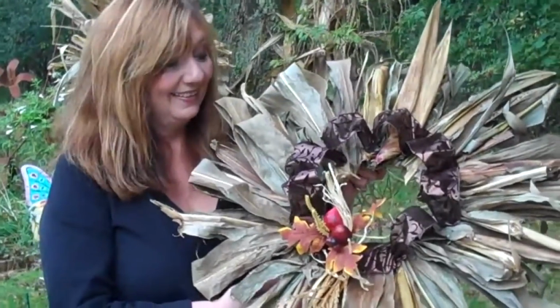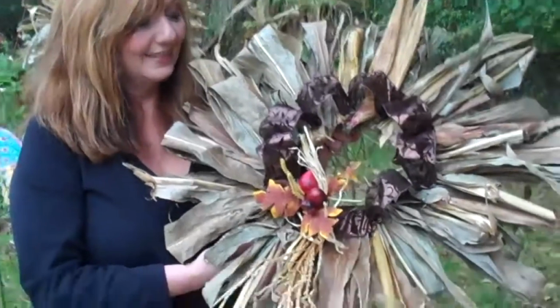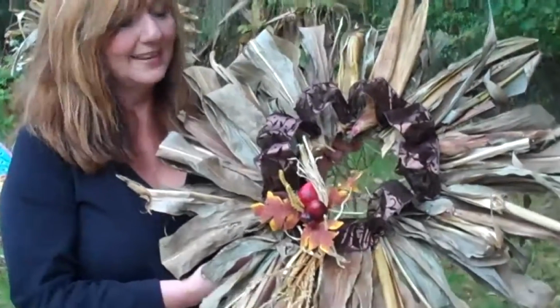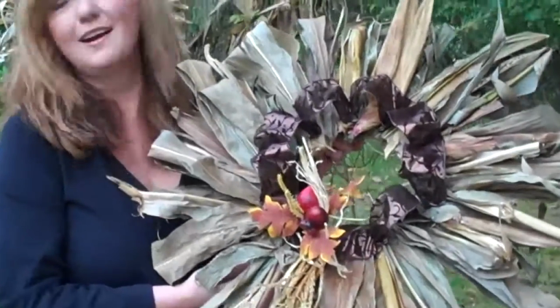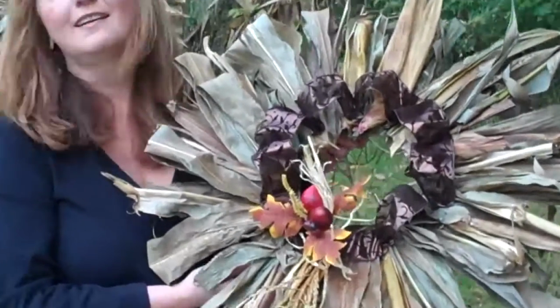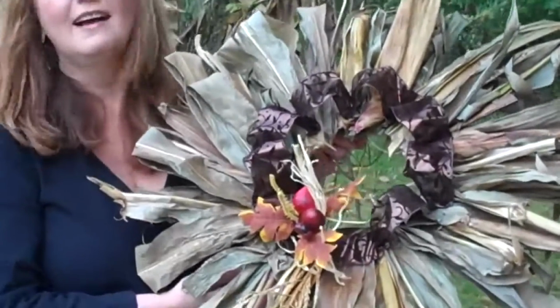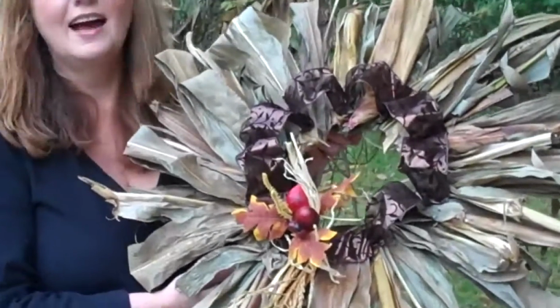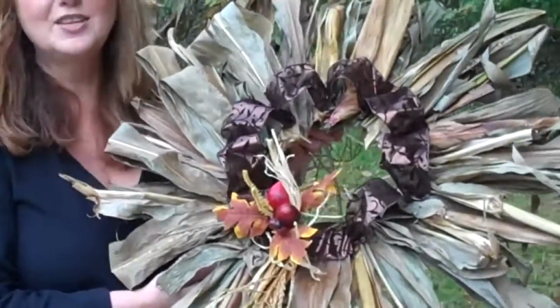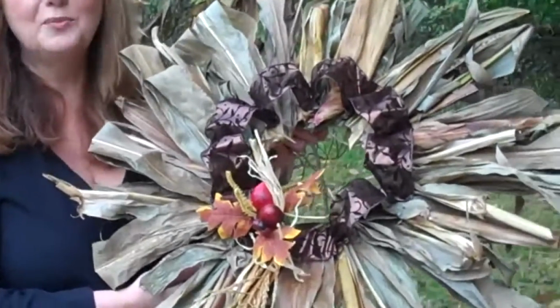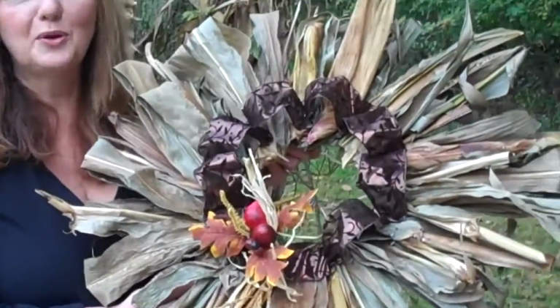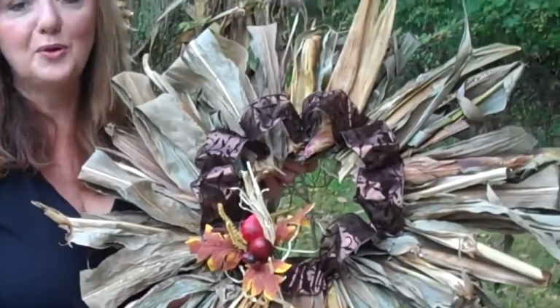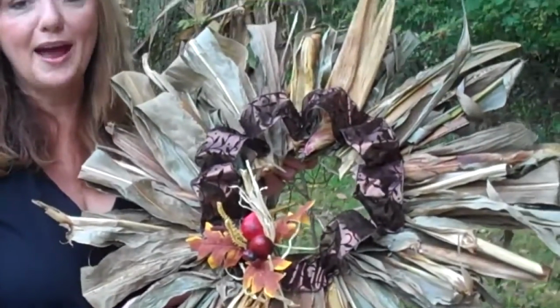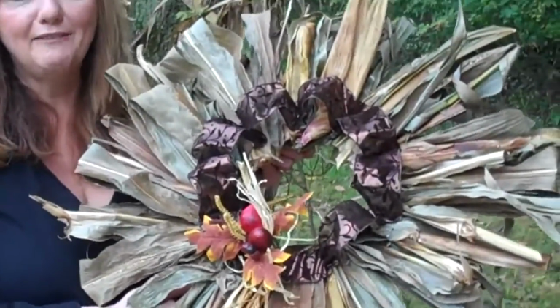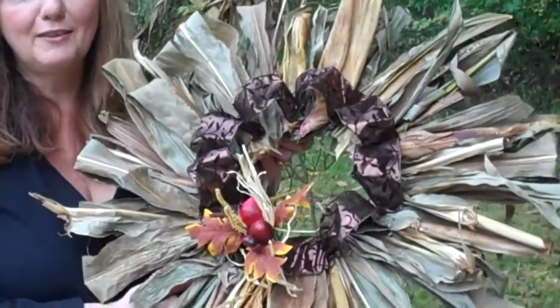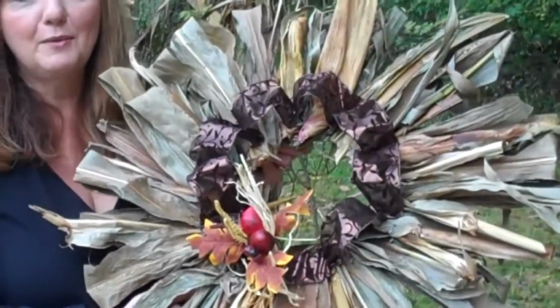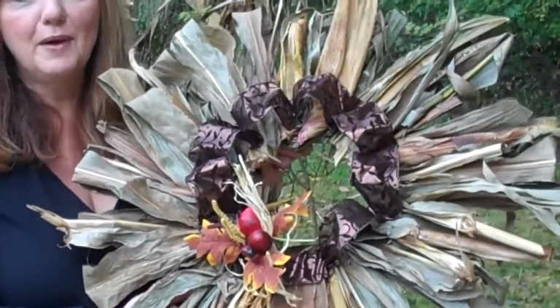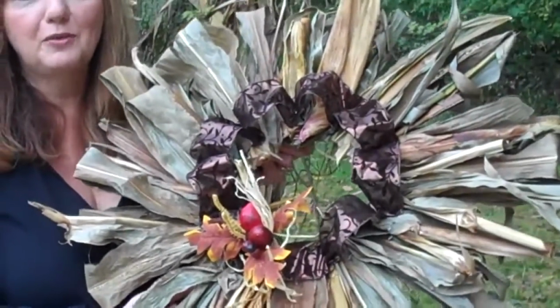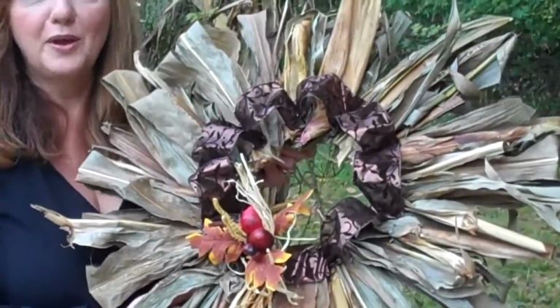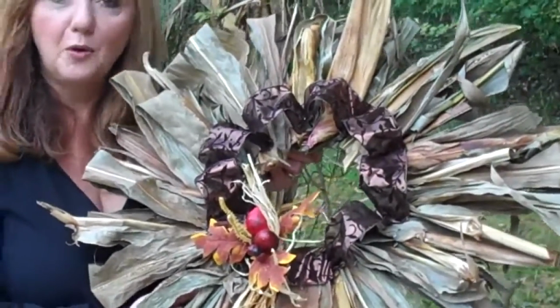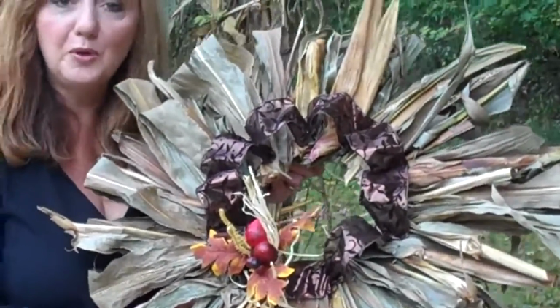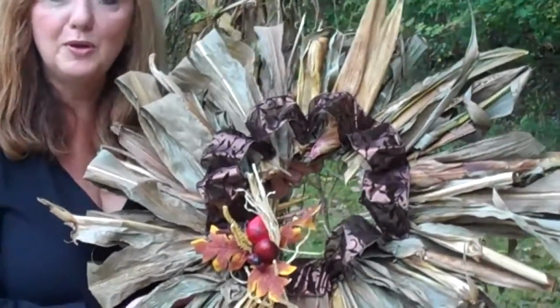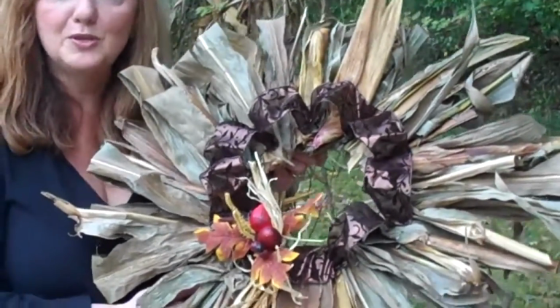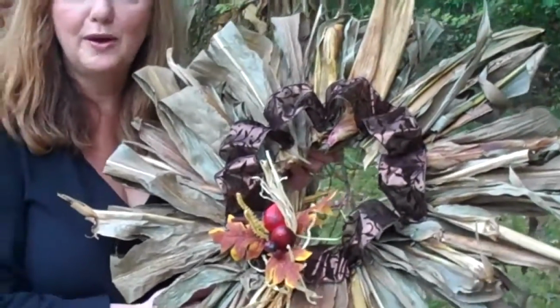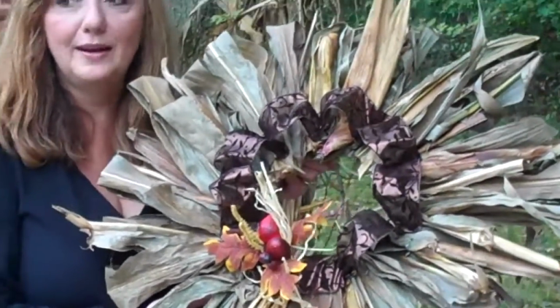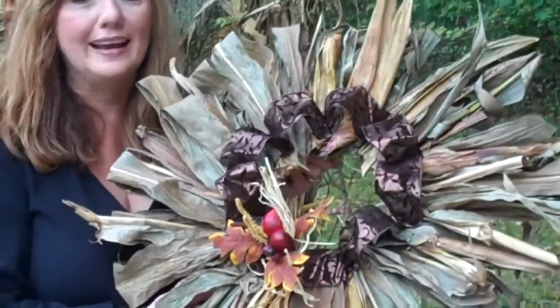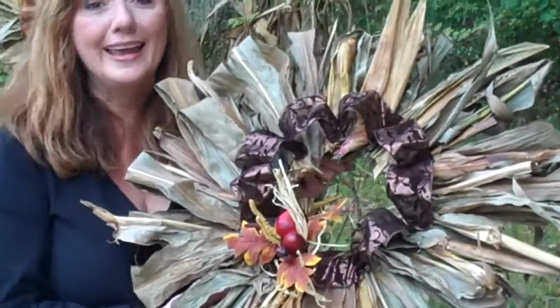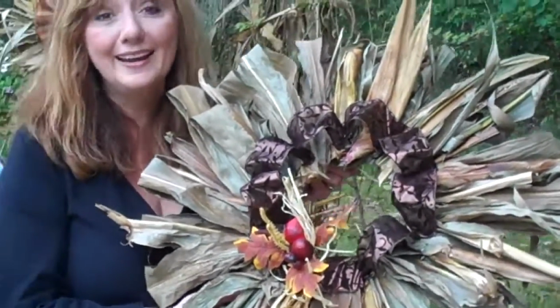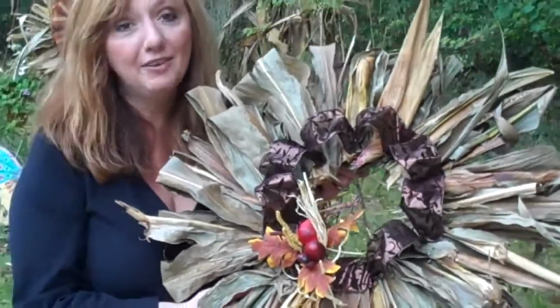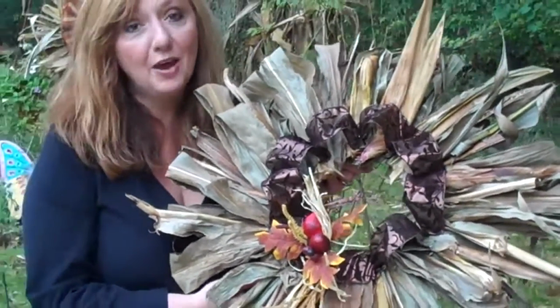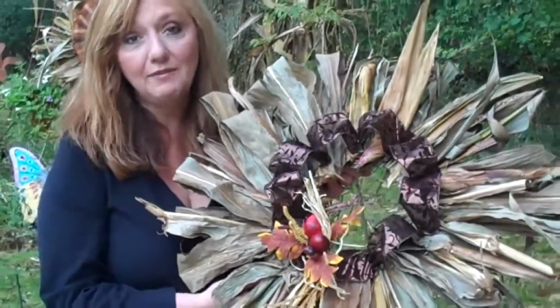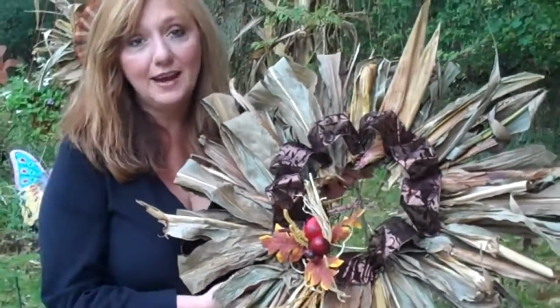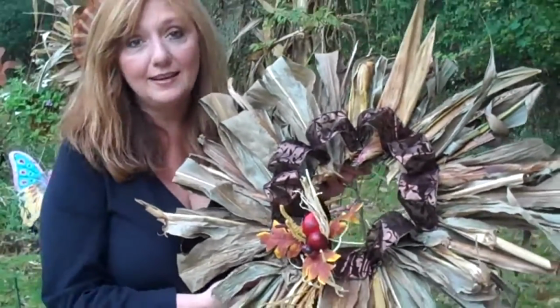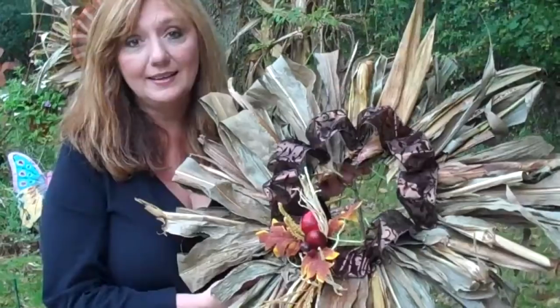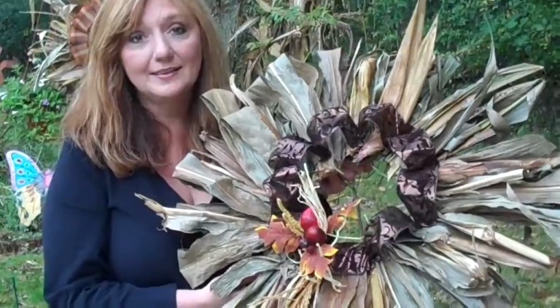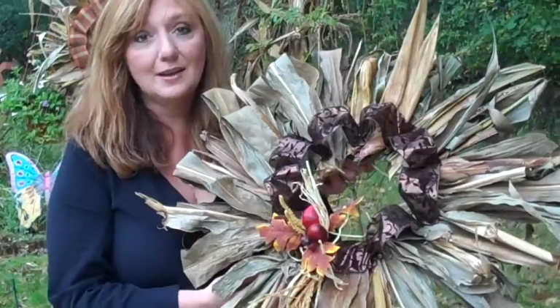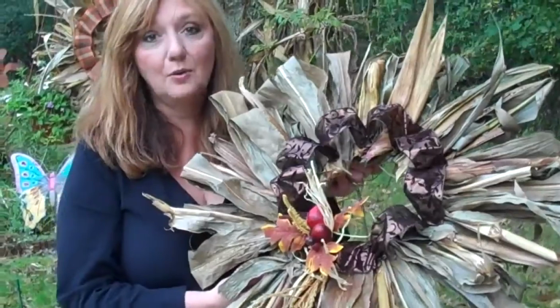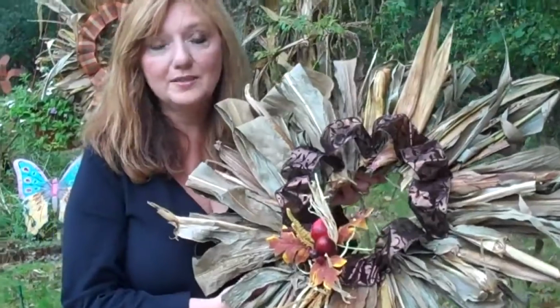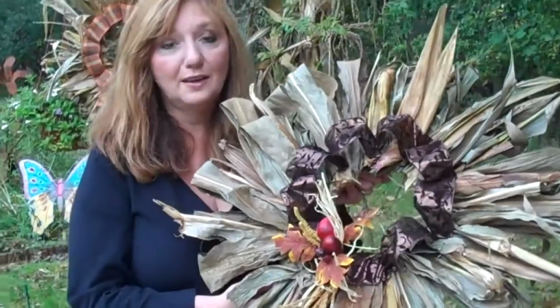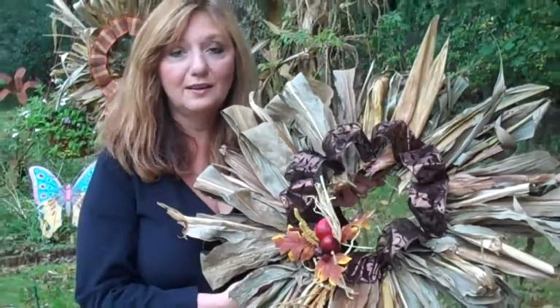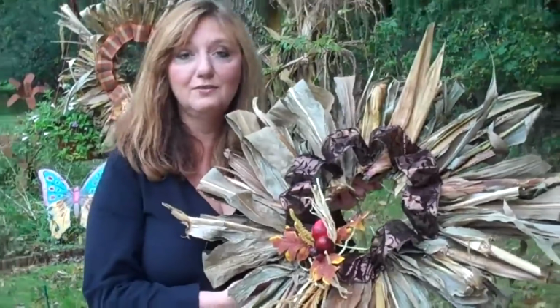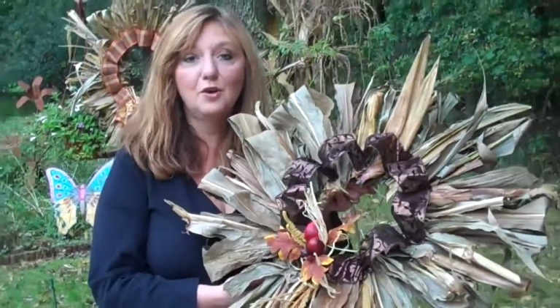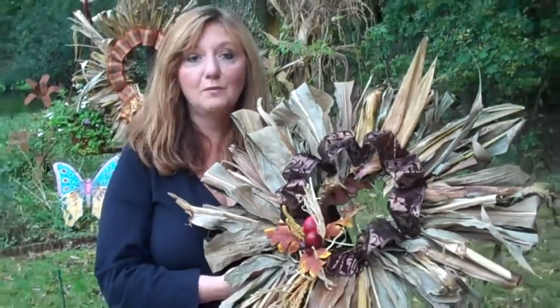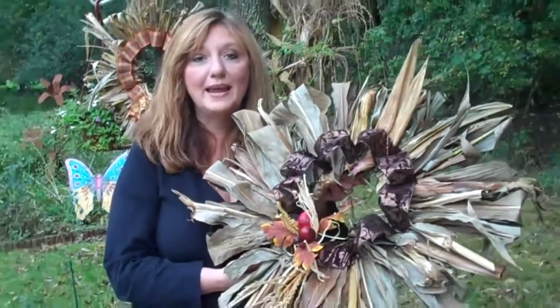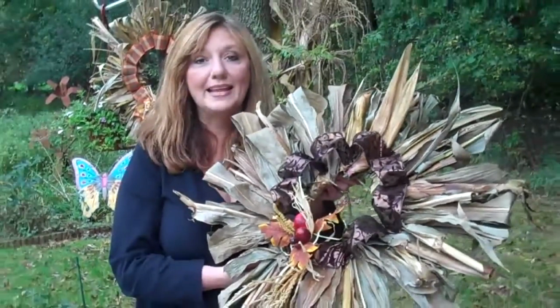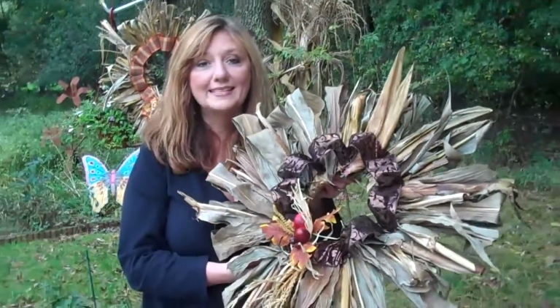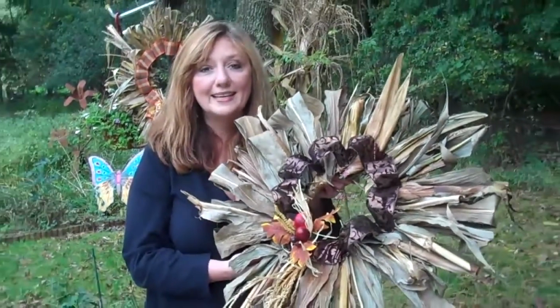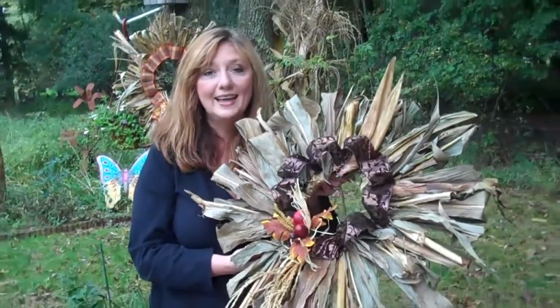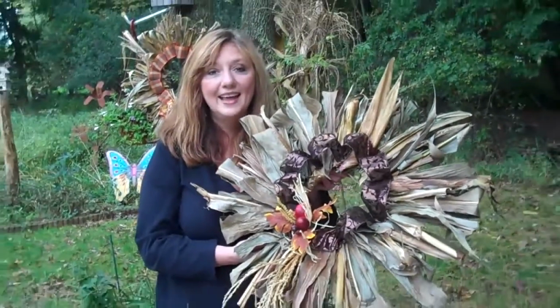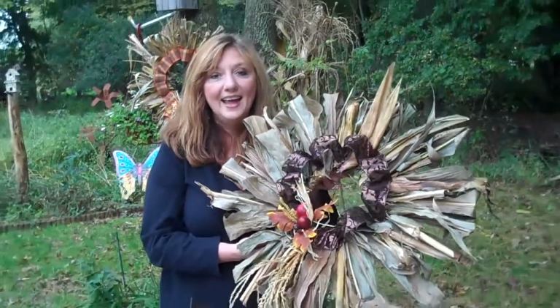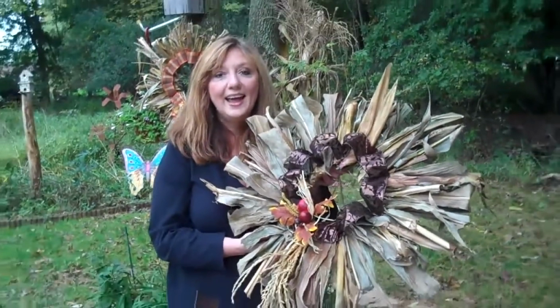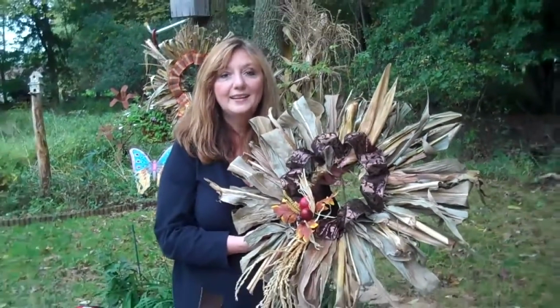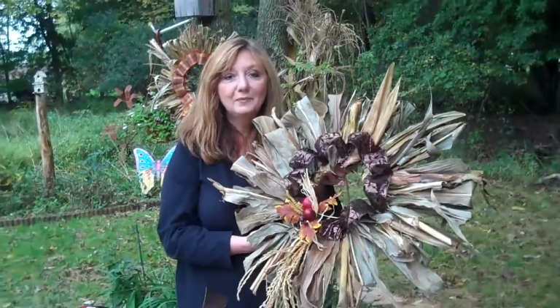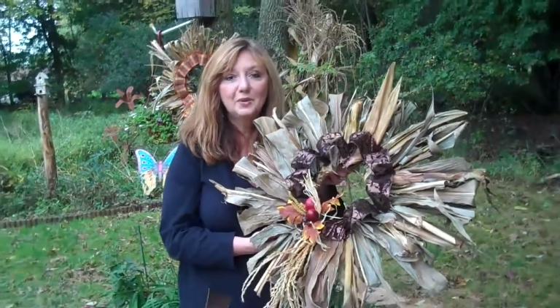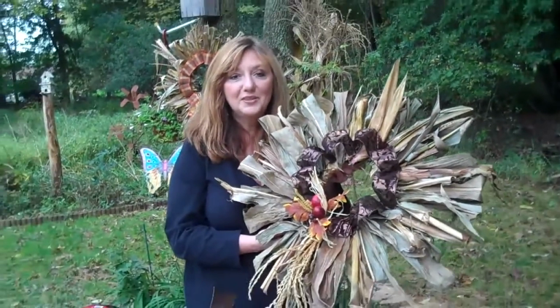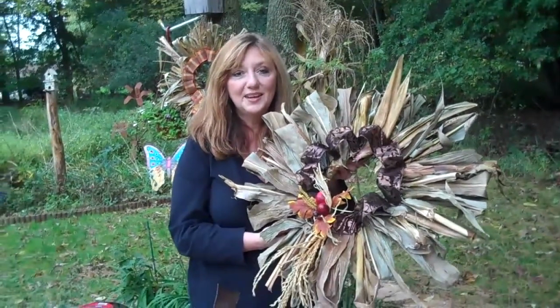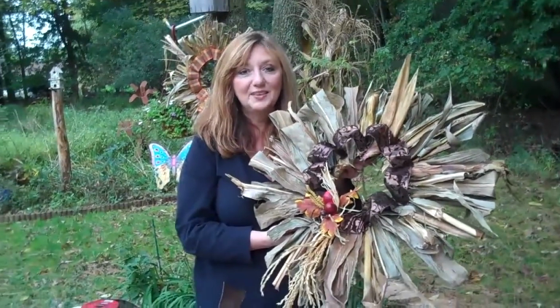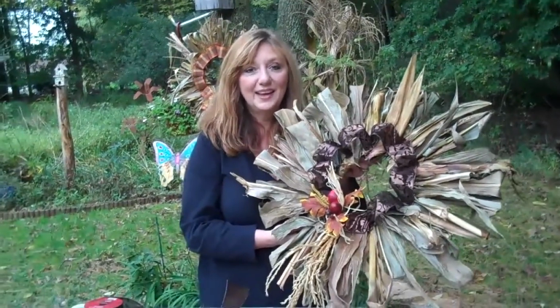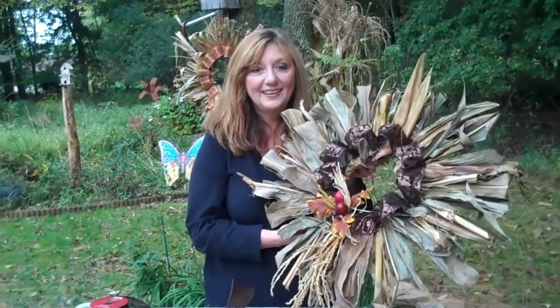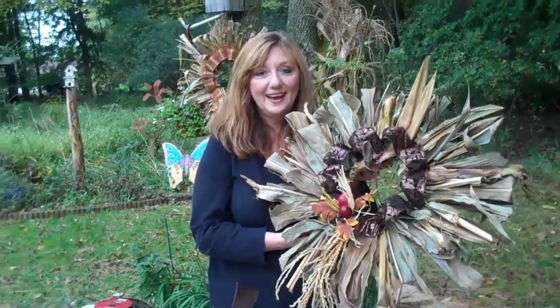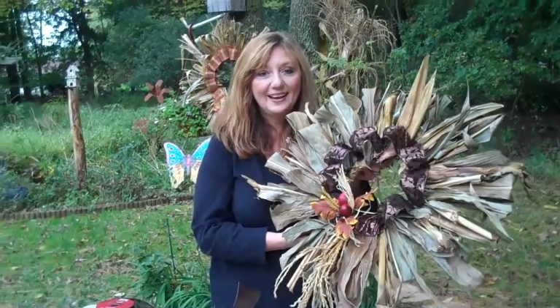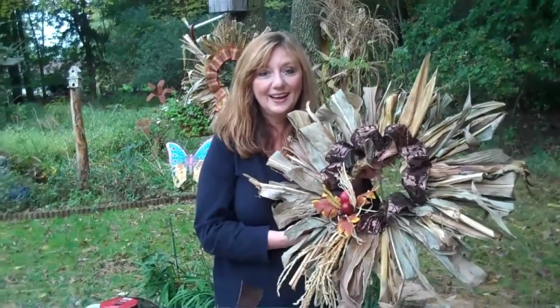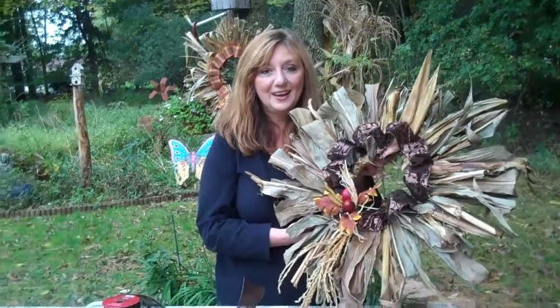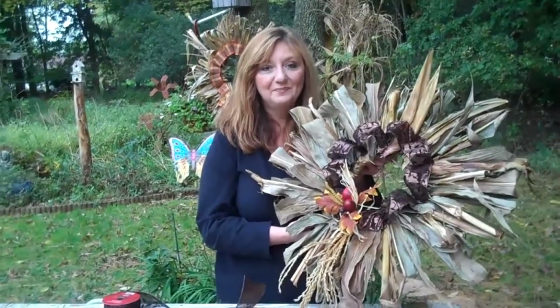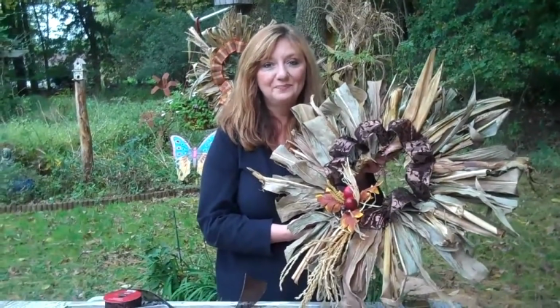That's our October Craft of the Month. We hope you enjoyed it. If you have any ideas, we're always looking for them — Nancy at WDOK.com.